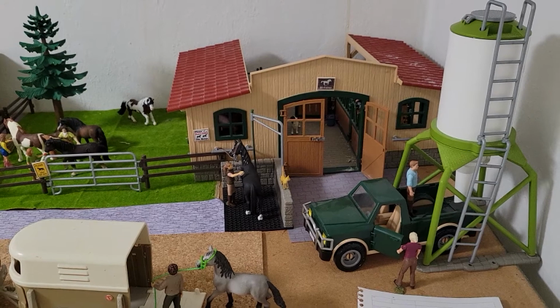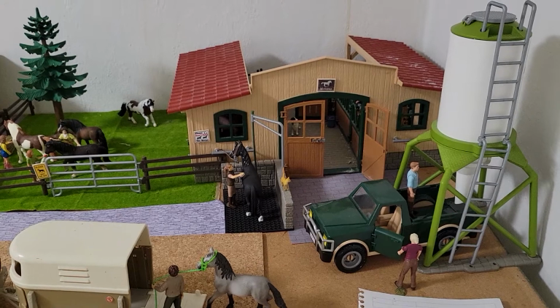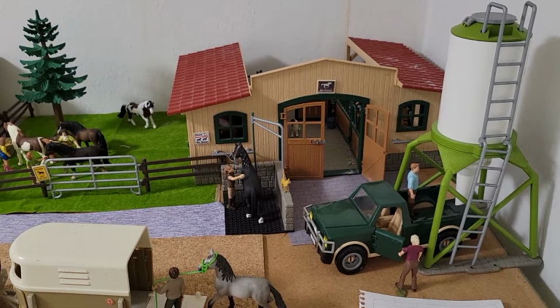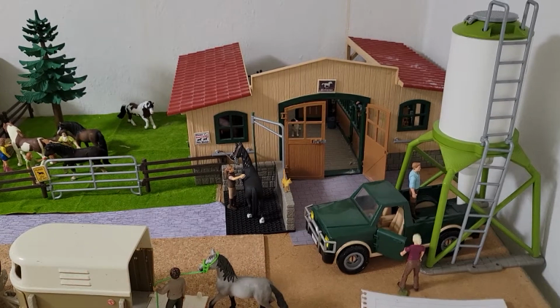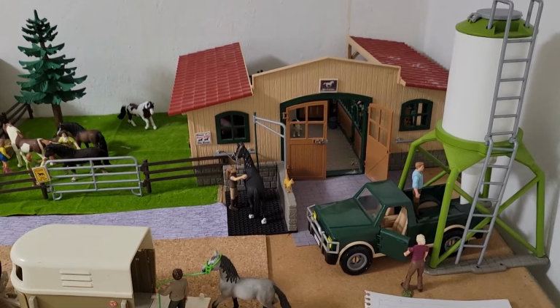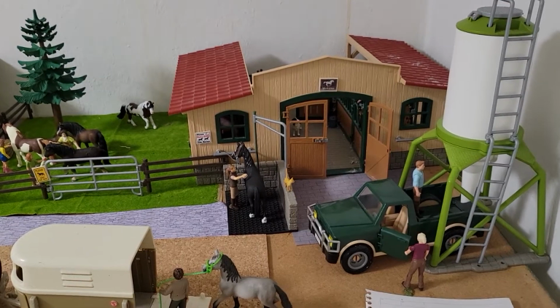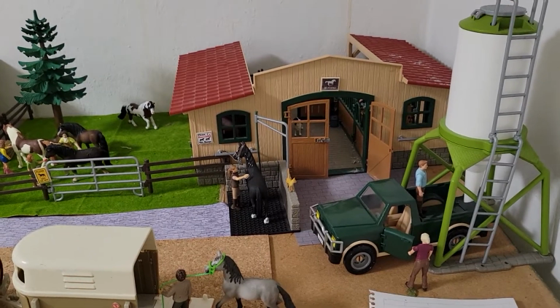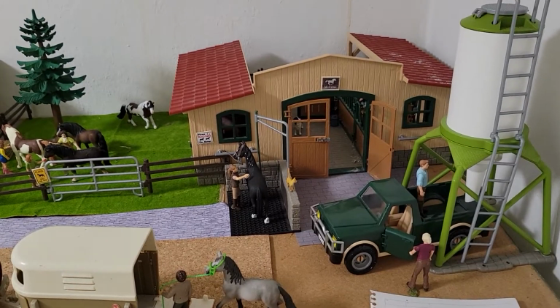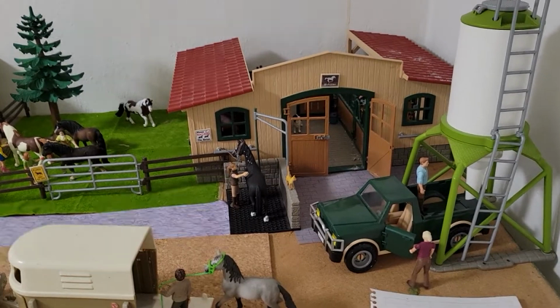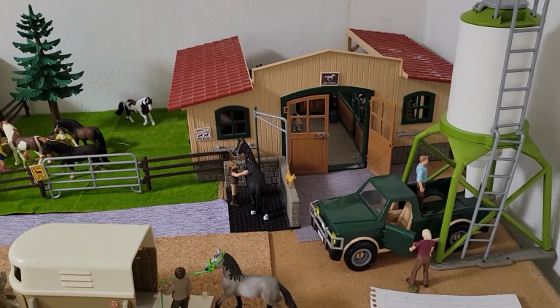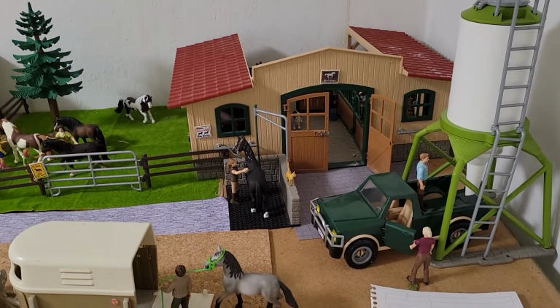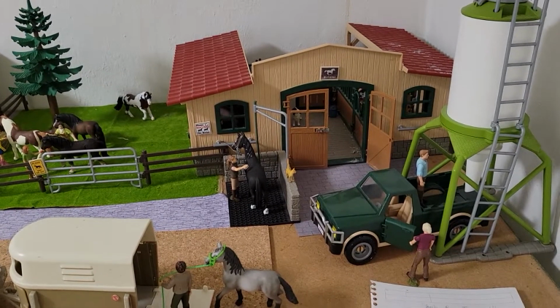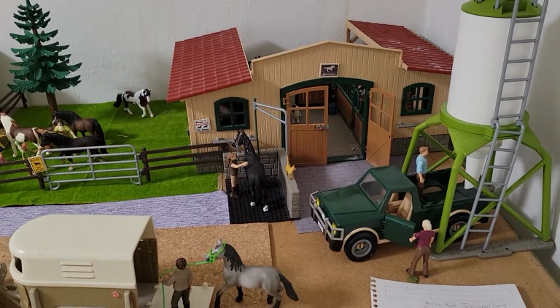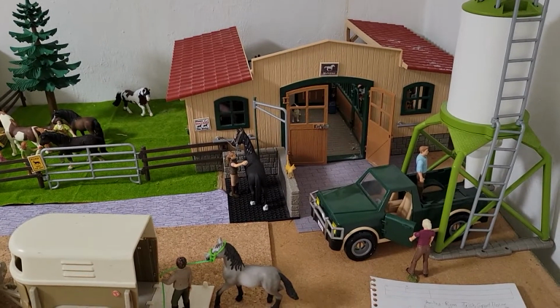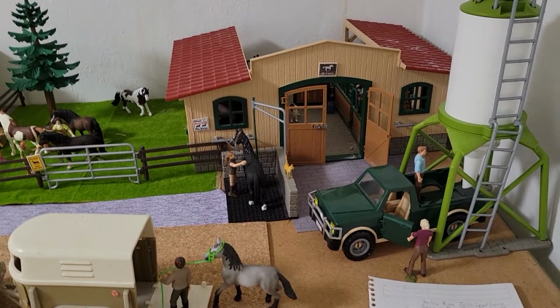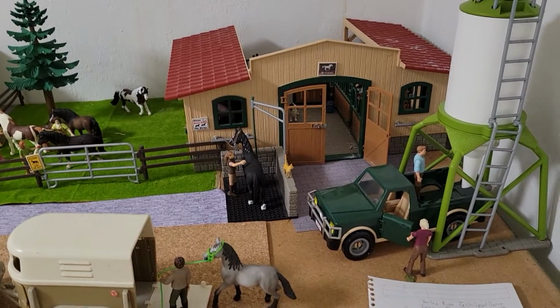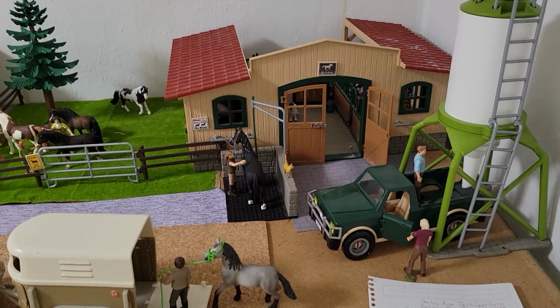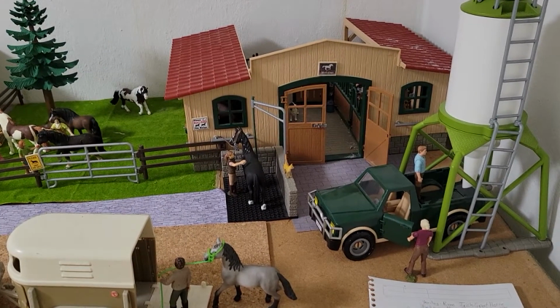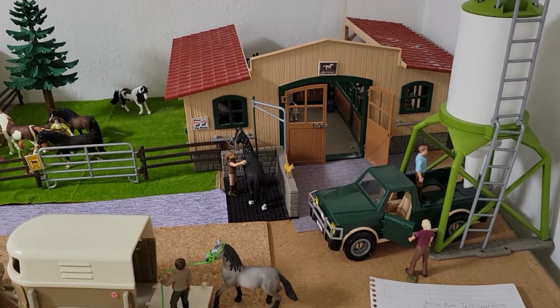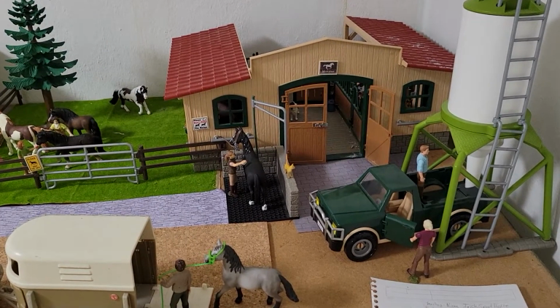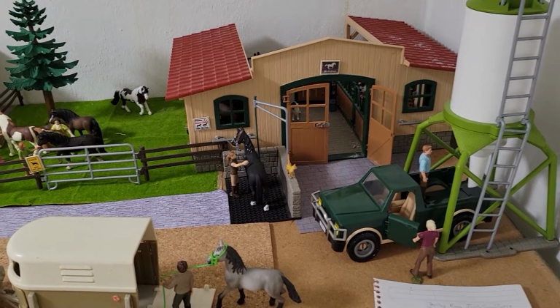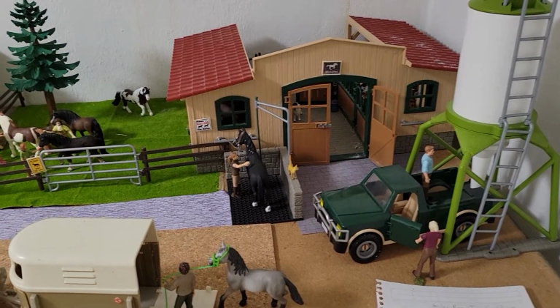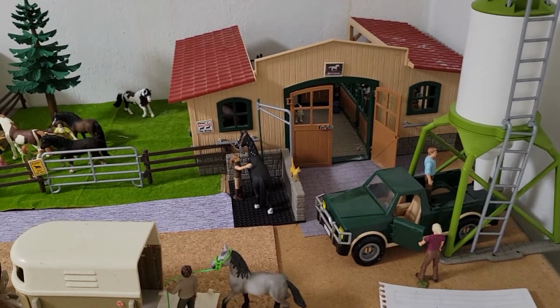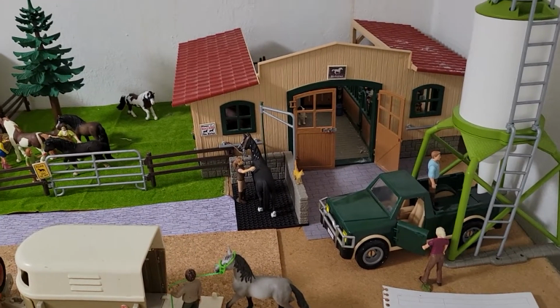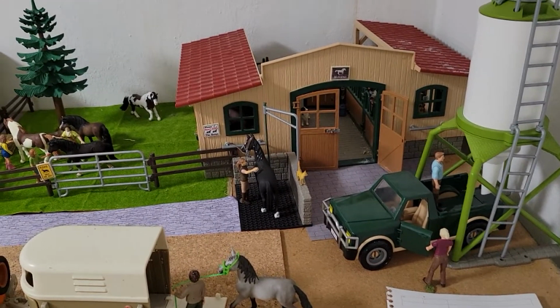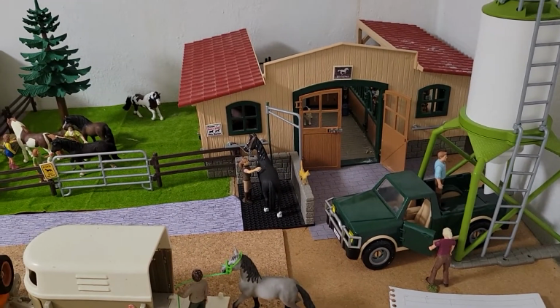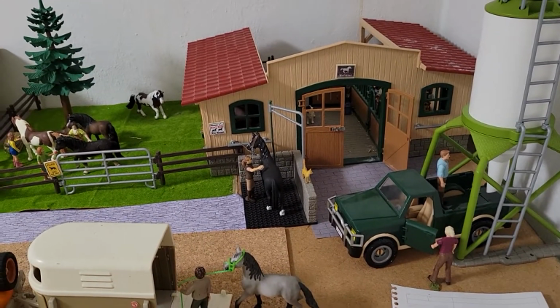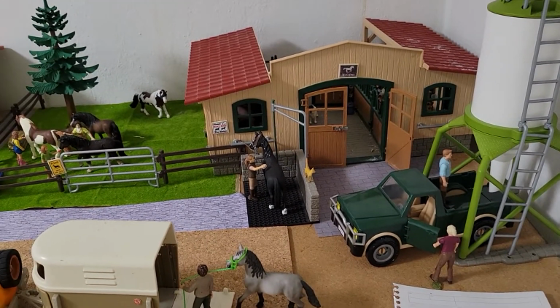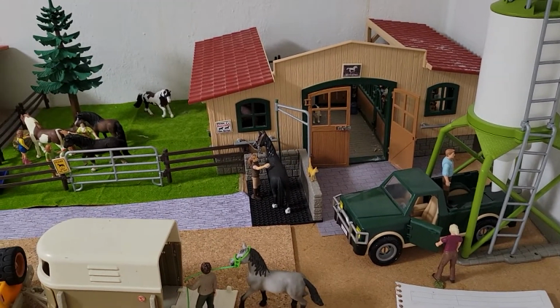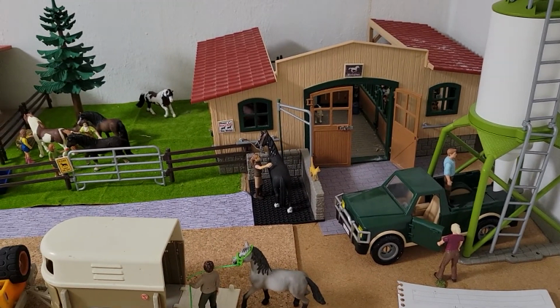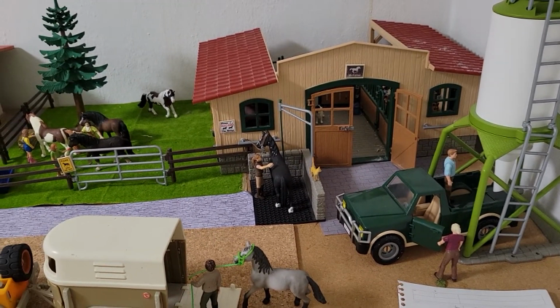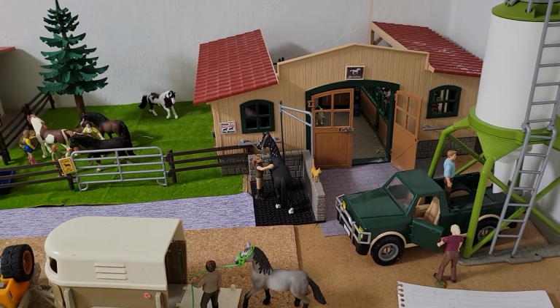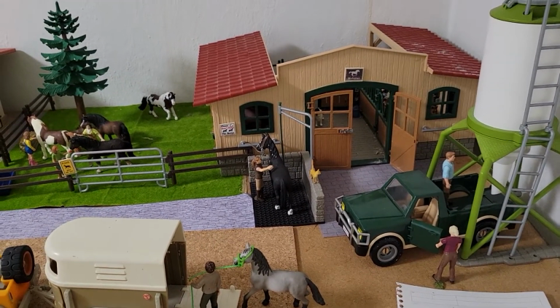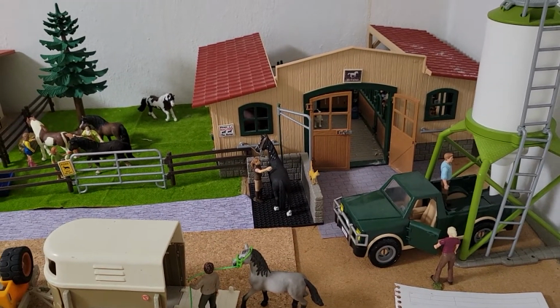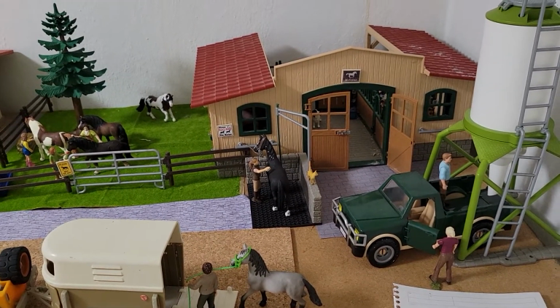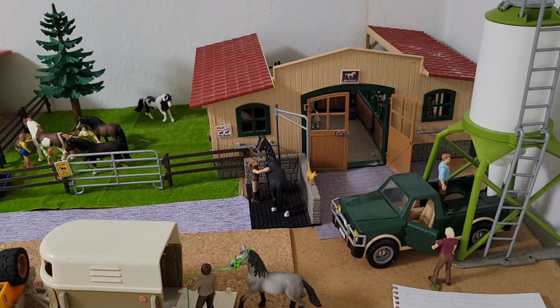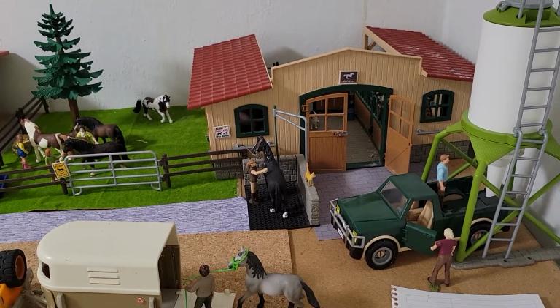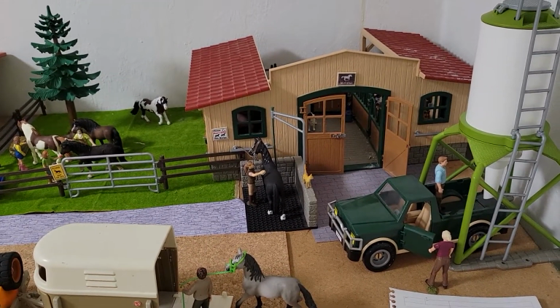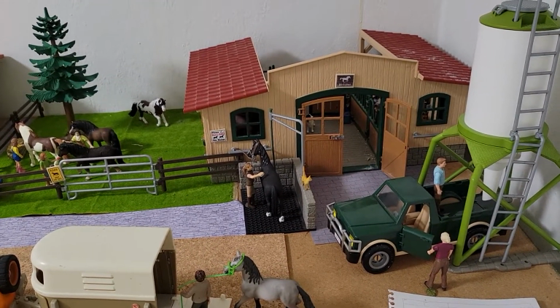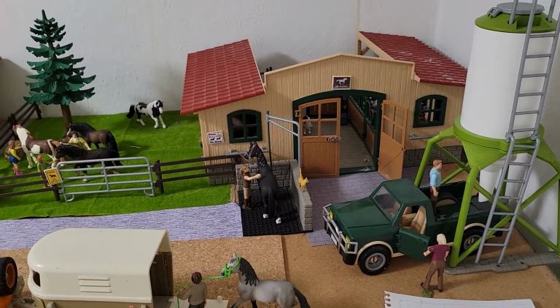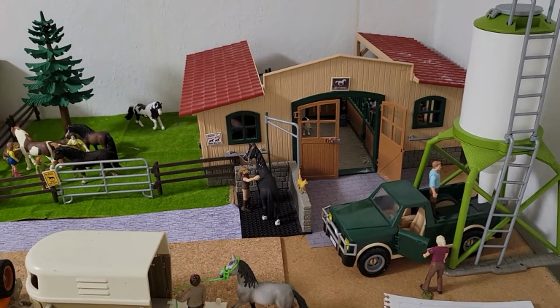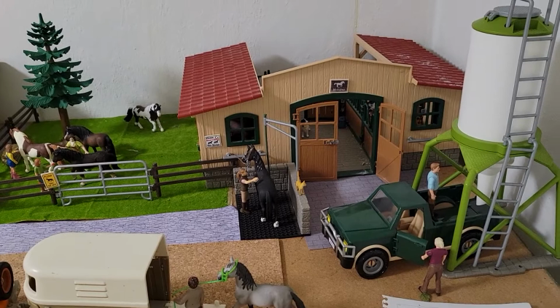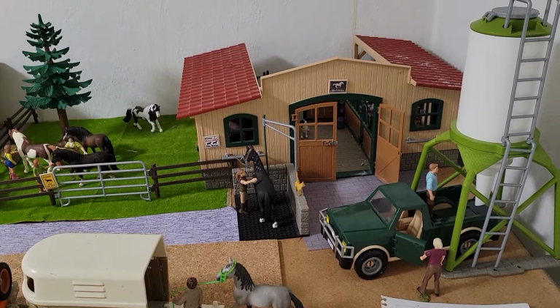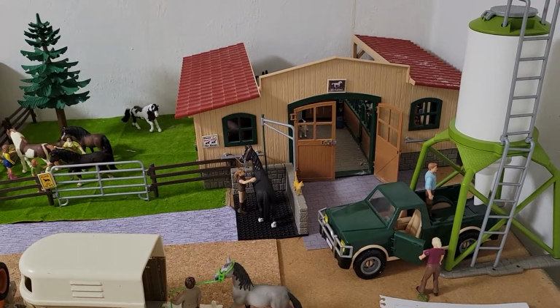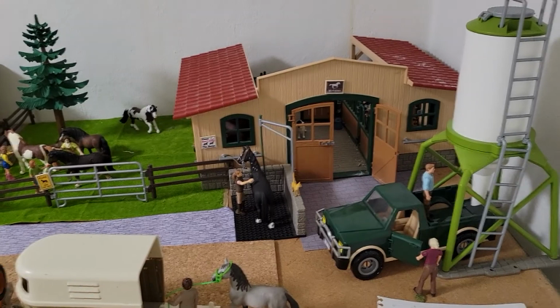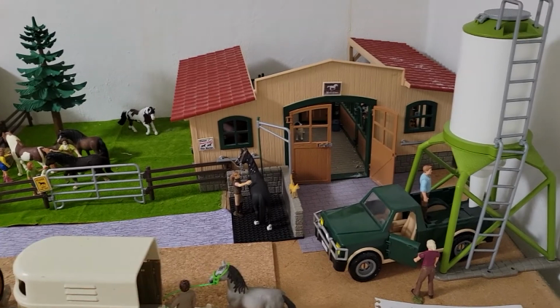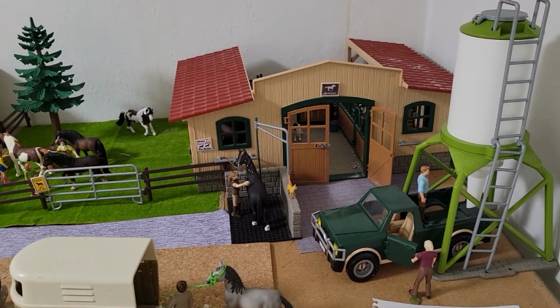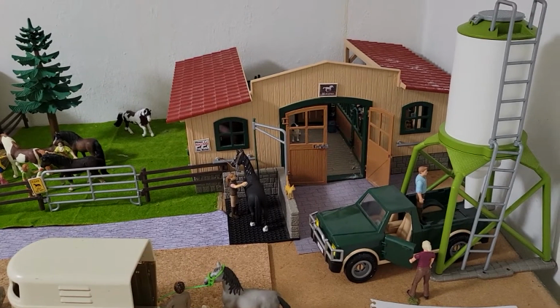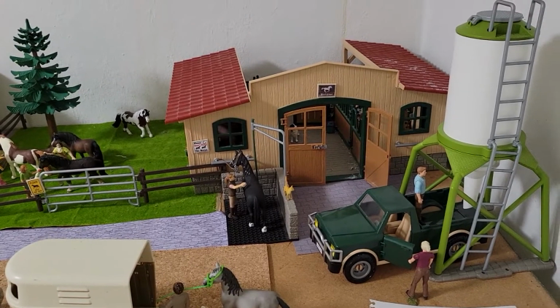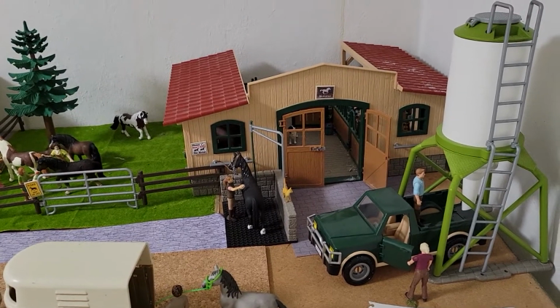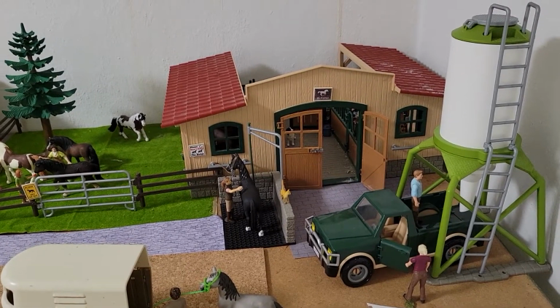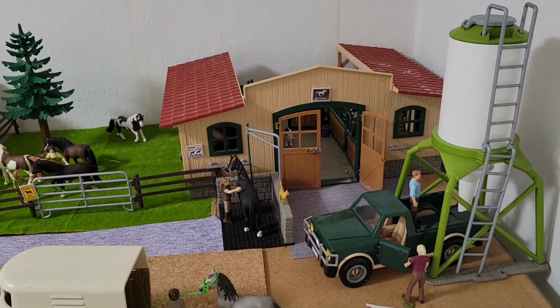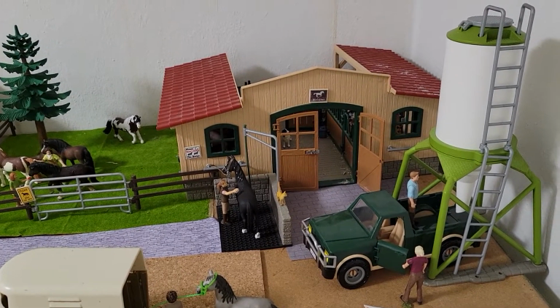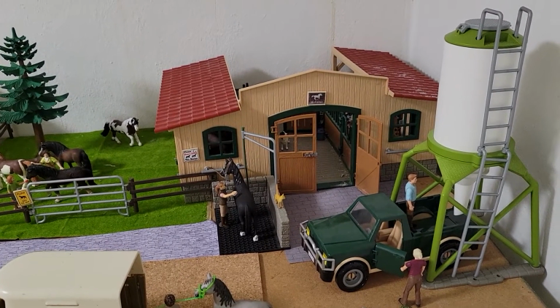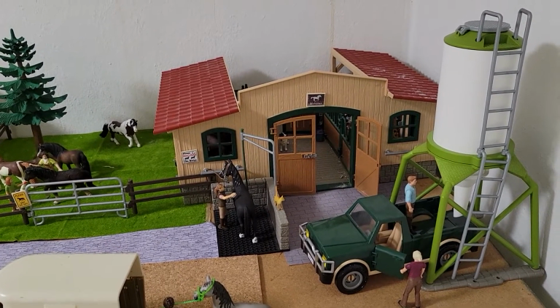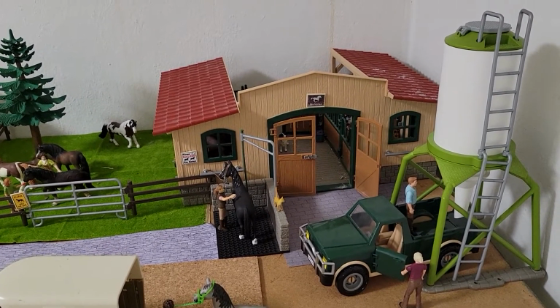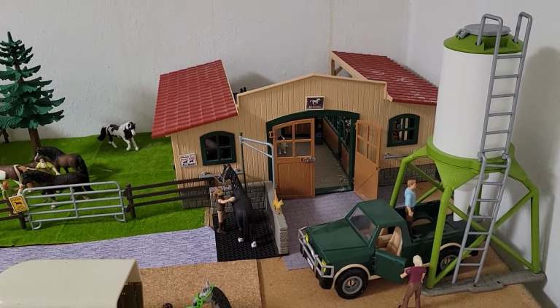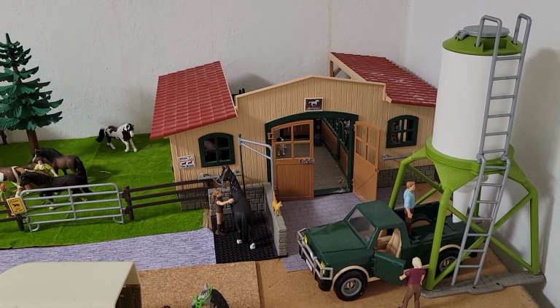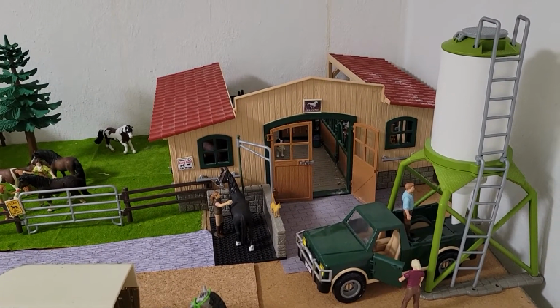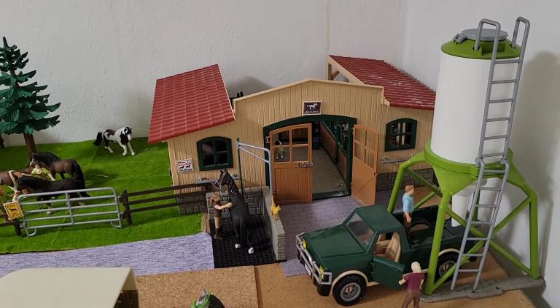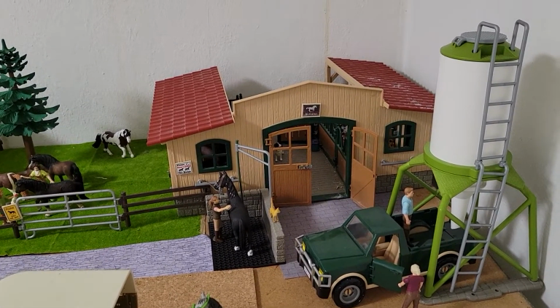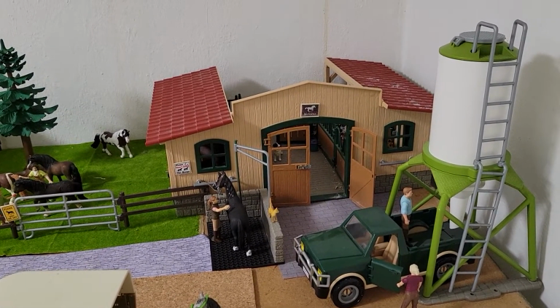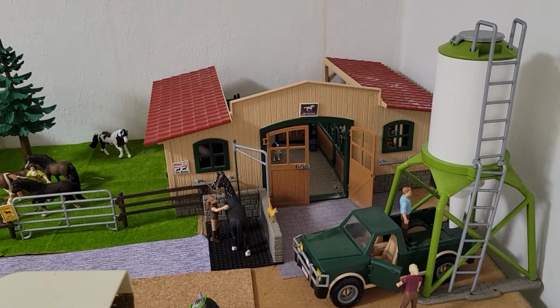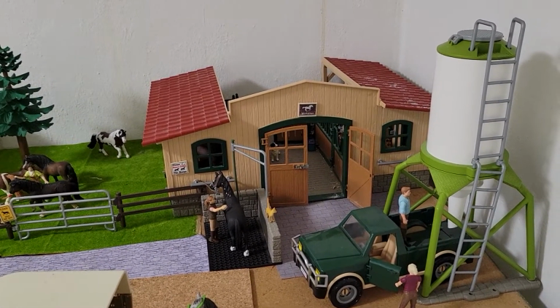Hey guys, it's HMF Schleich here. I'm here to do the 2021 barn tour of Hollow Mountain Farm. So let's get started.